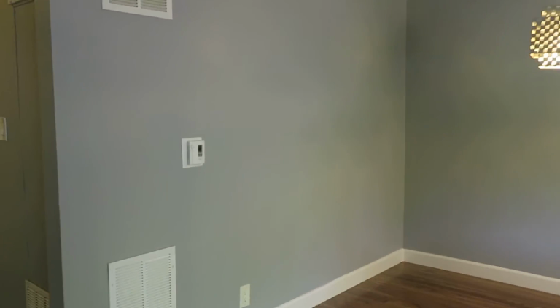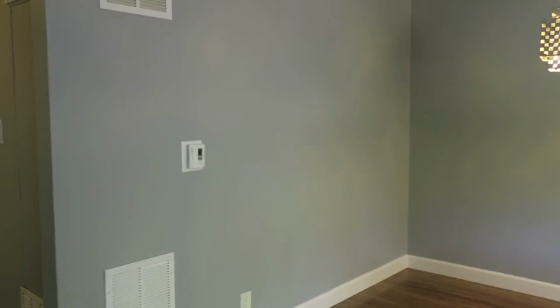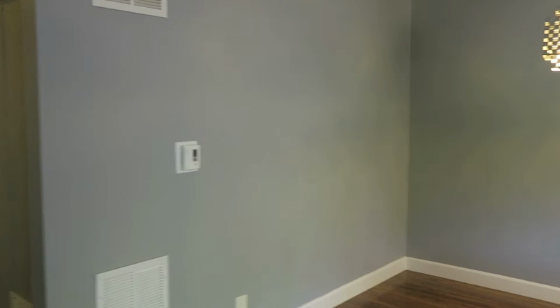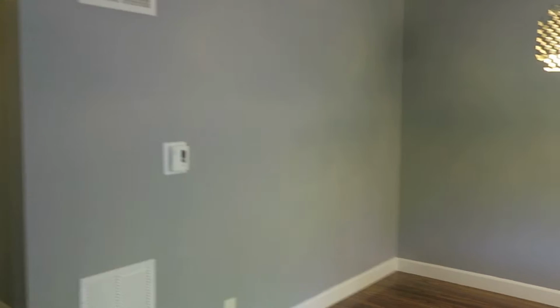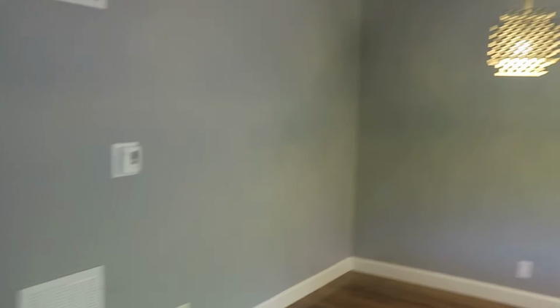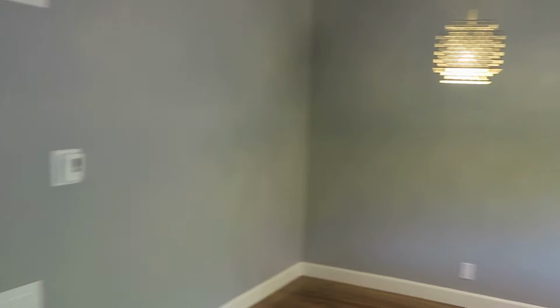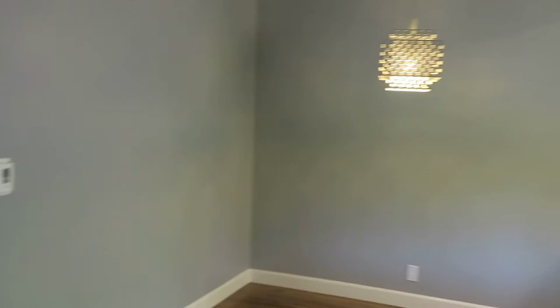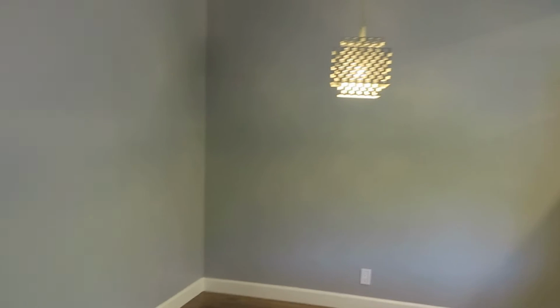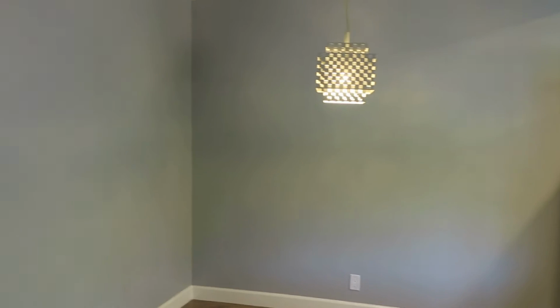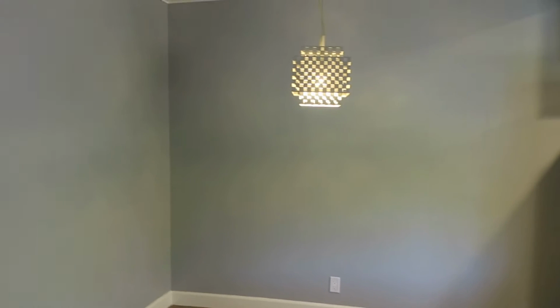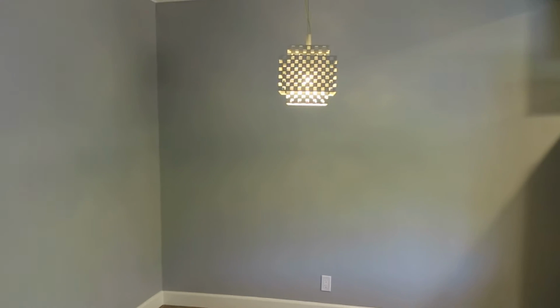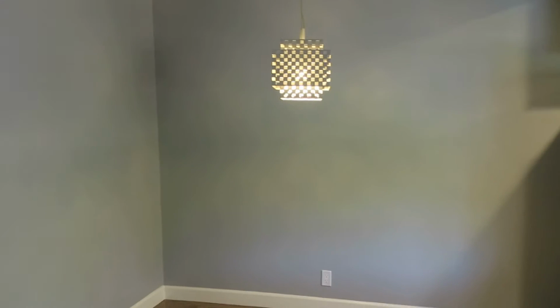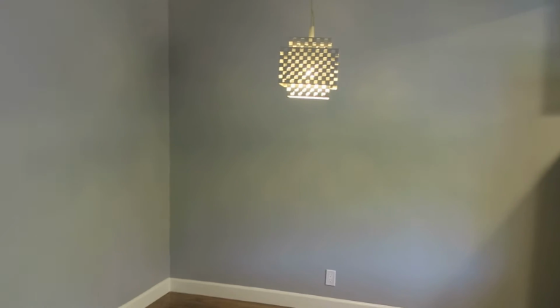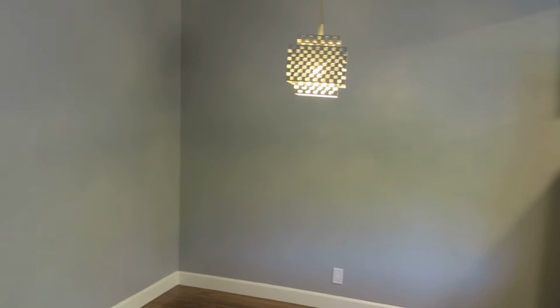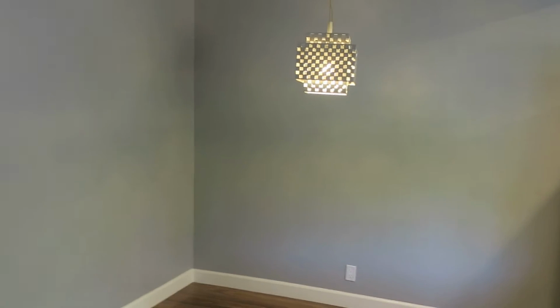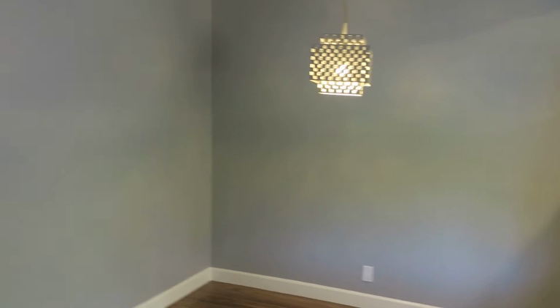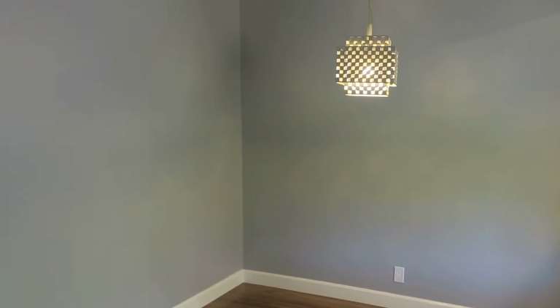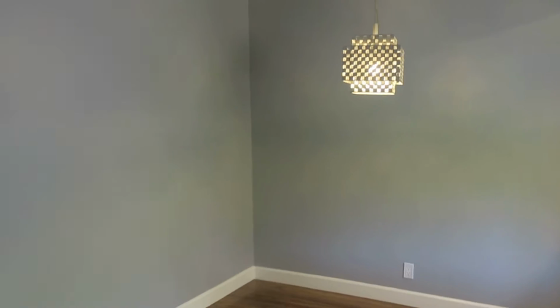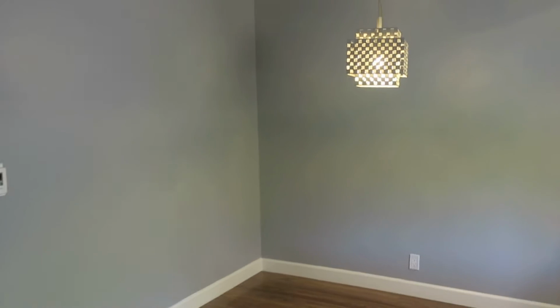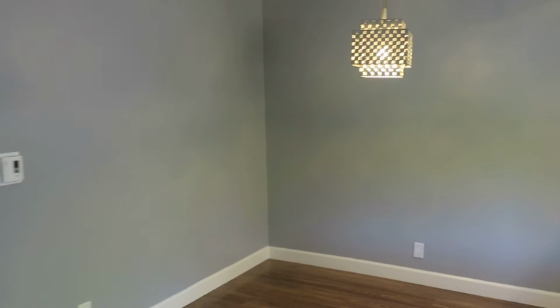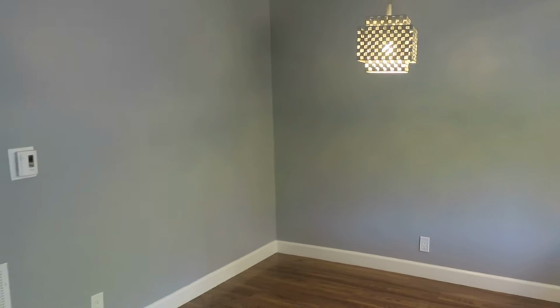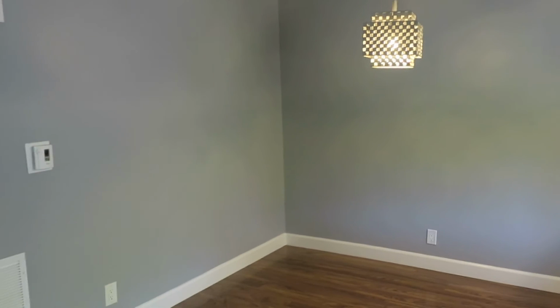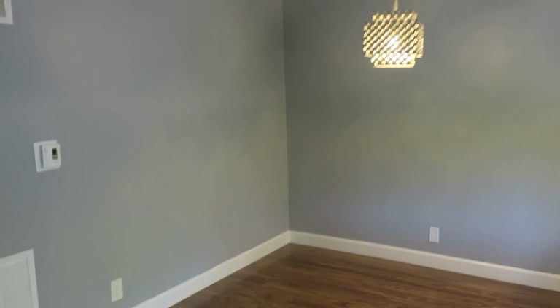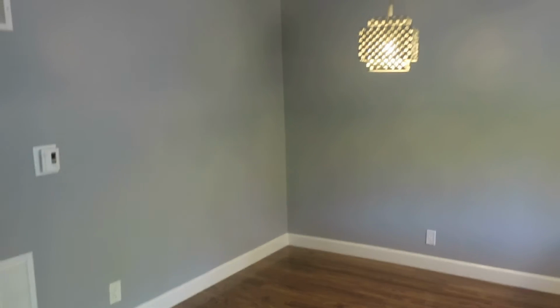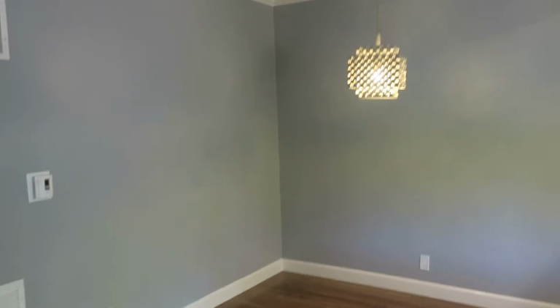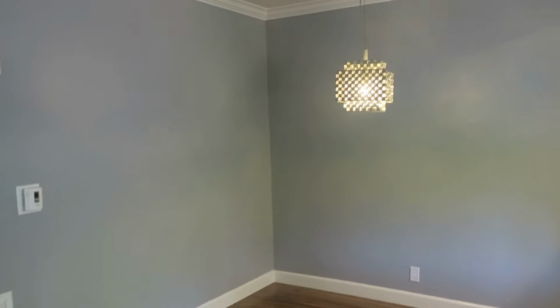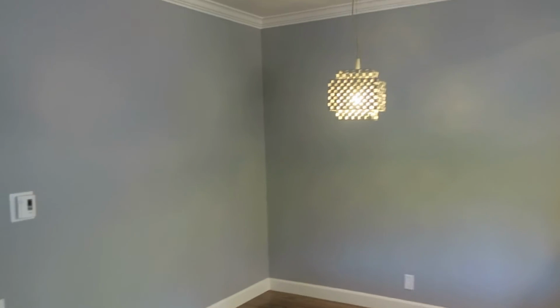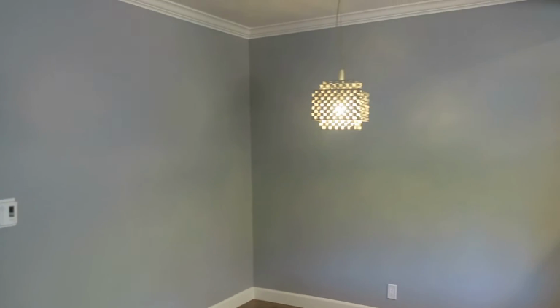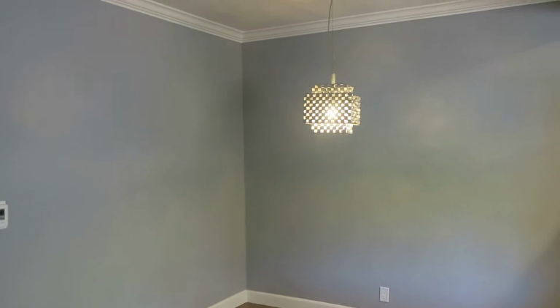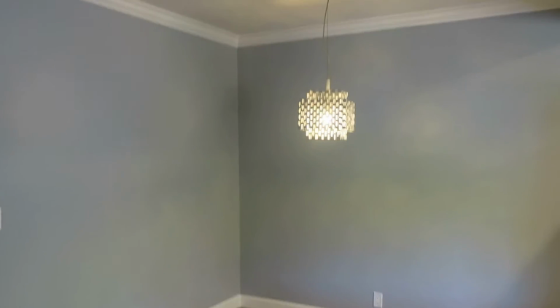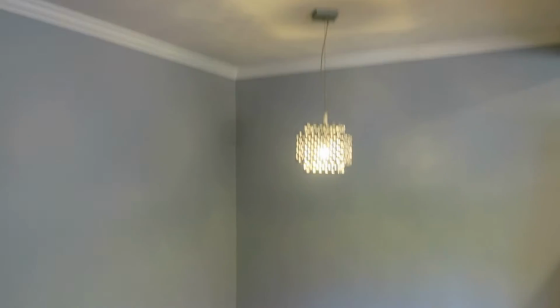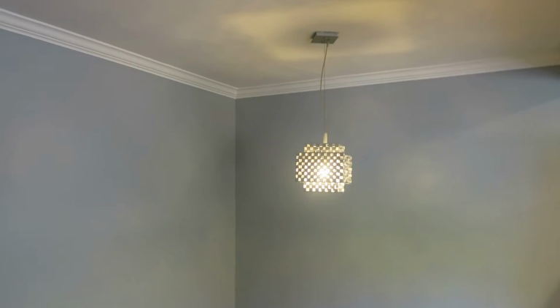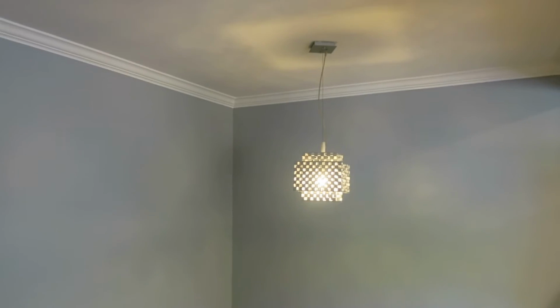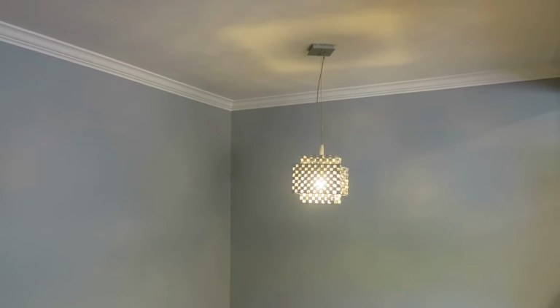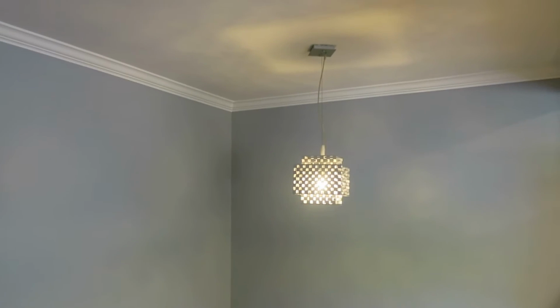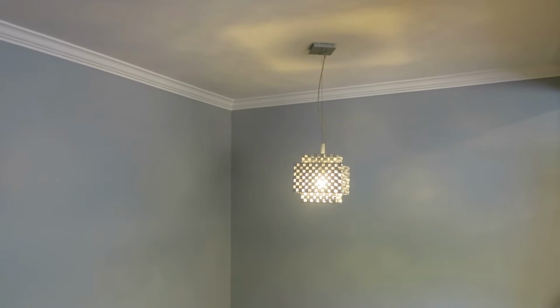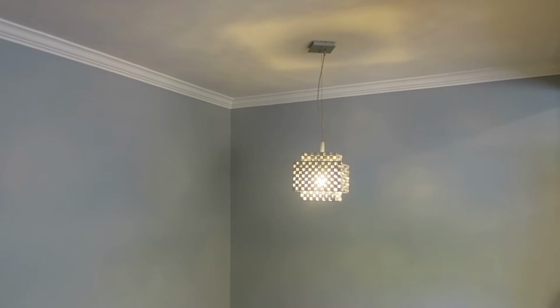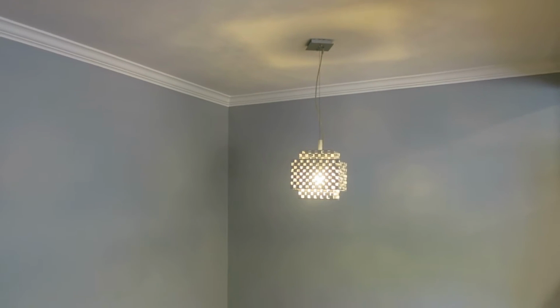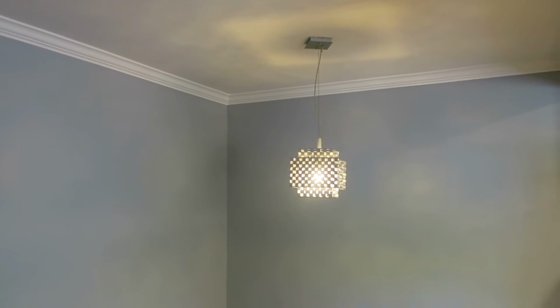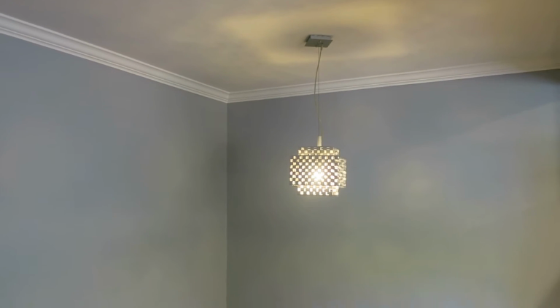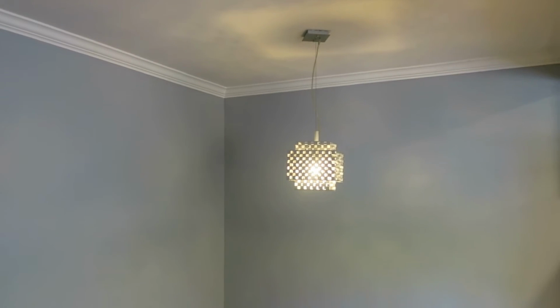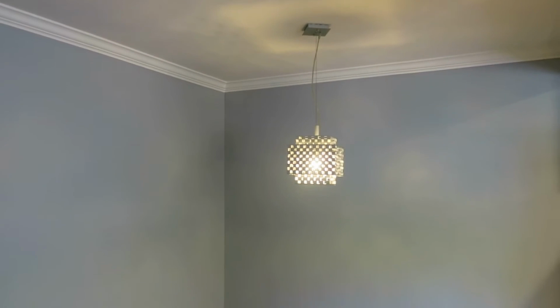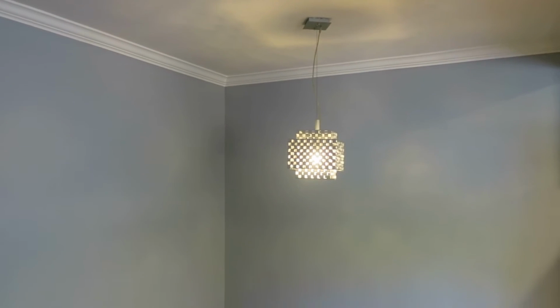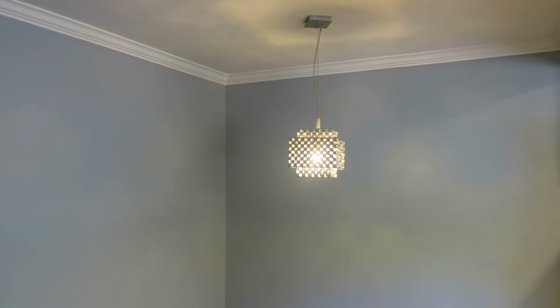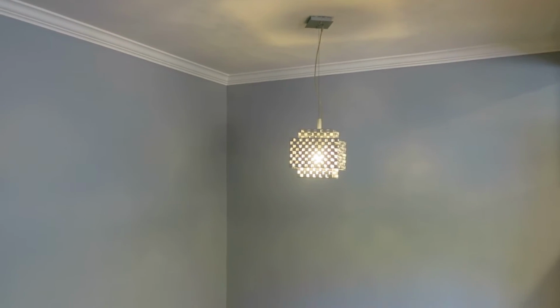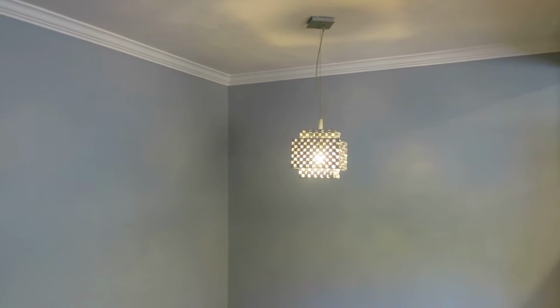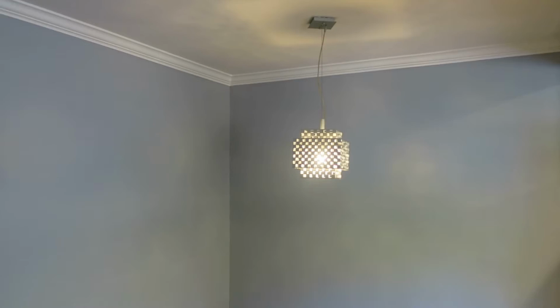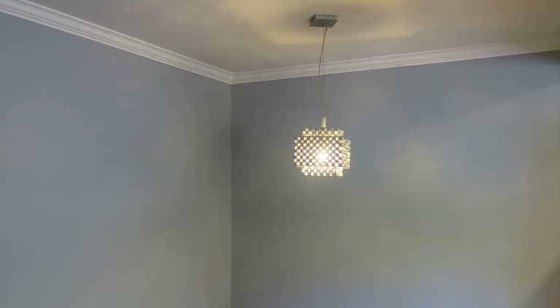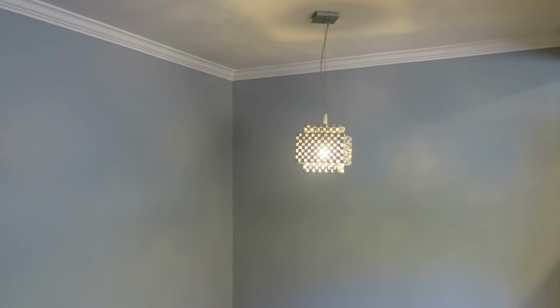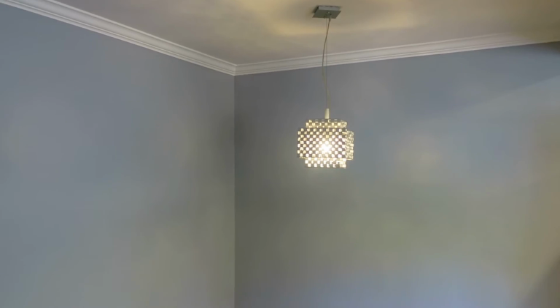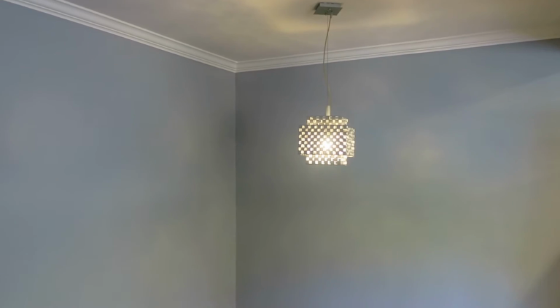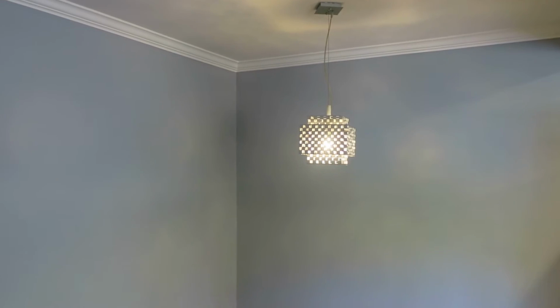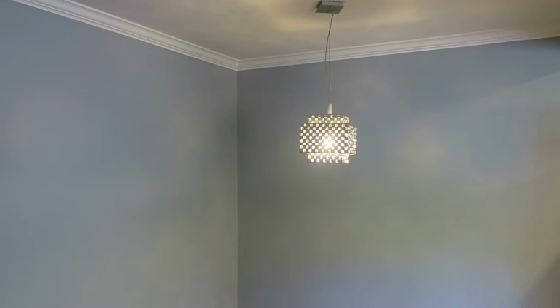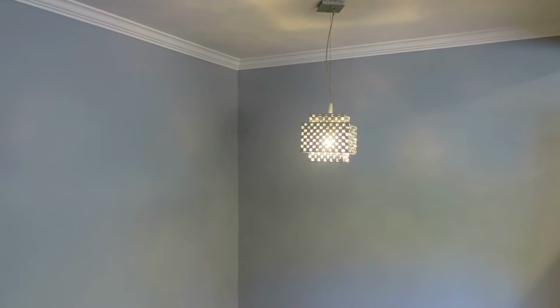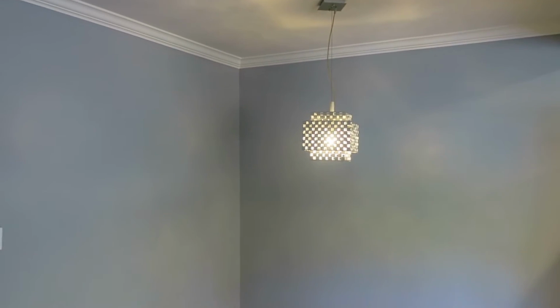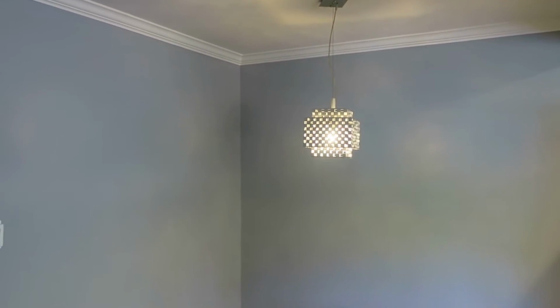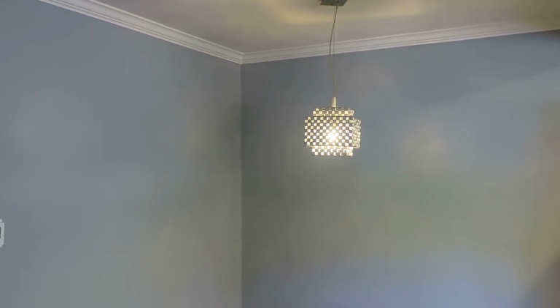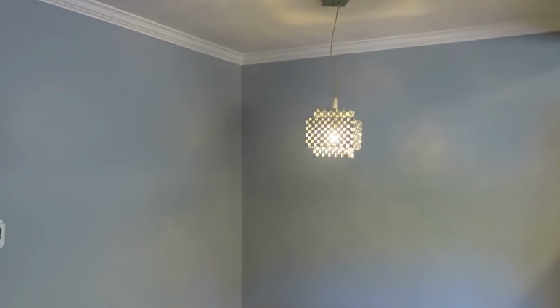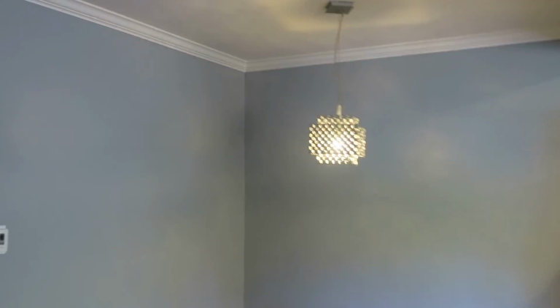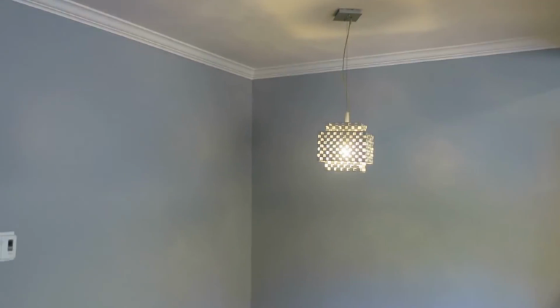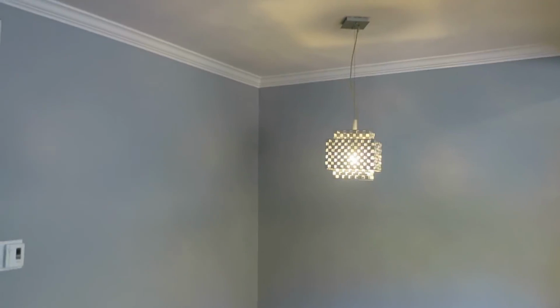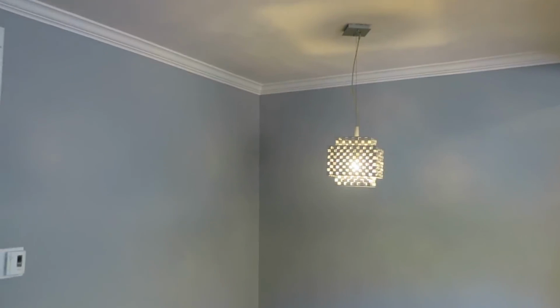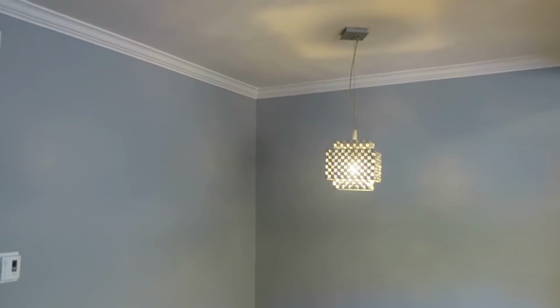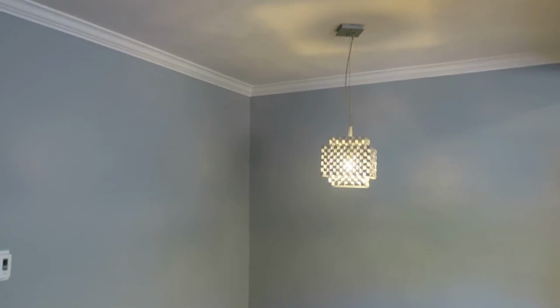Here's a separate dining area with a very nice chandelier over your dining room table.